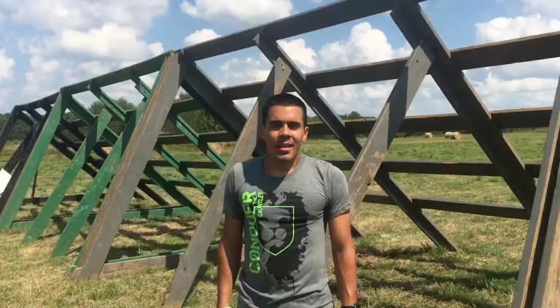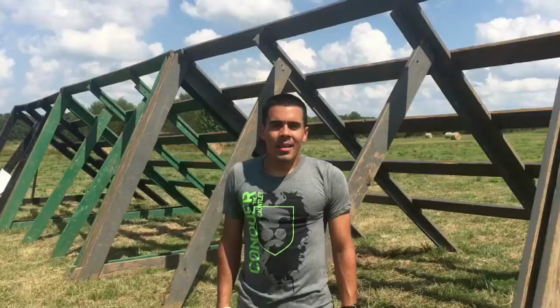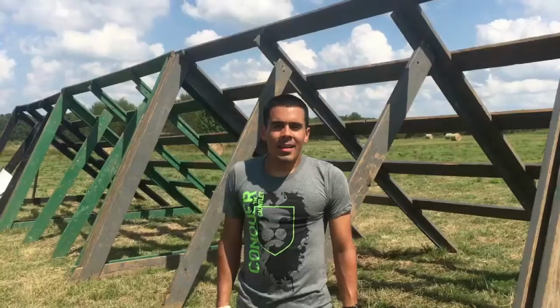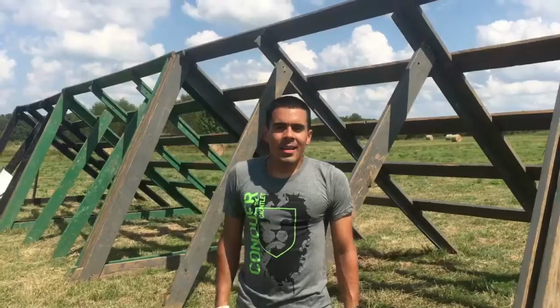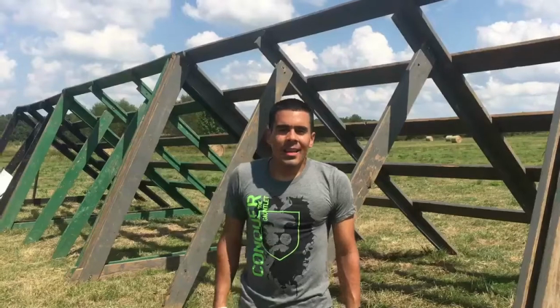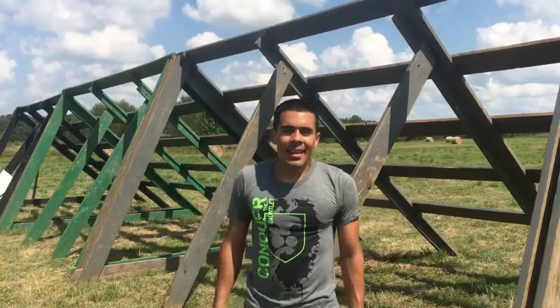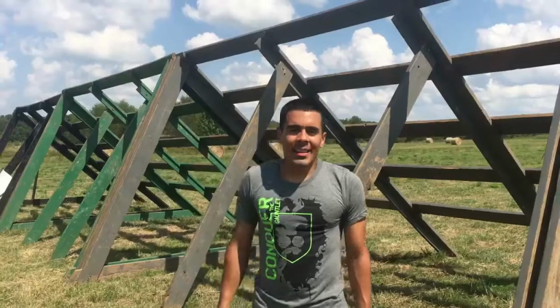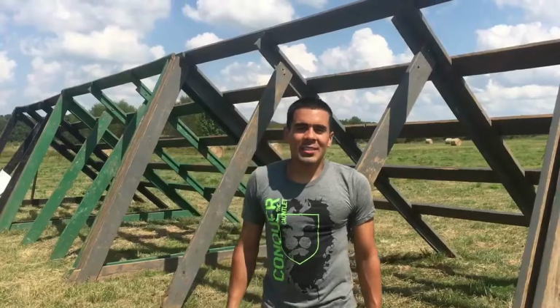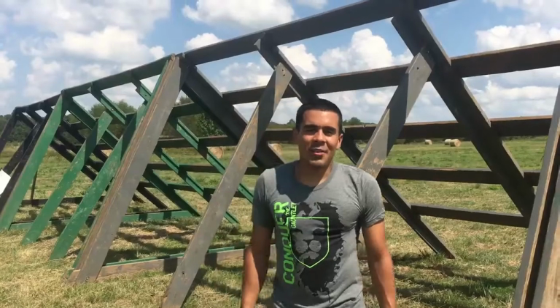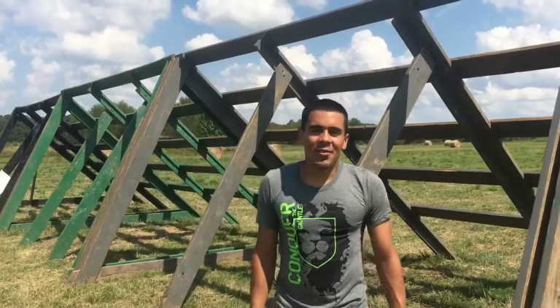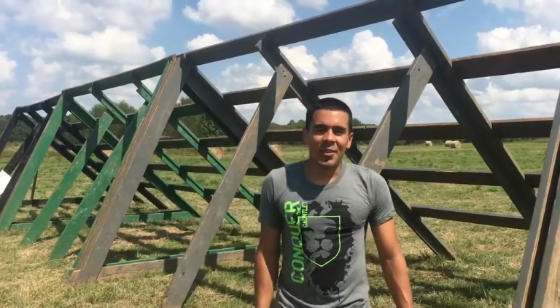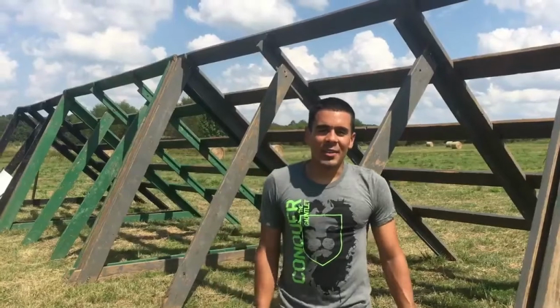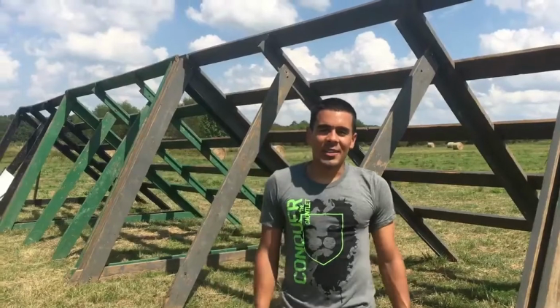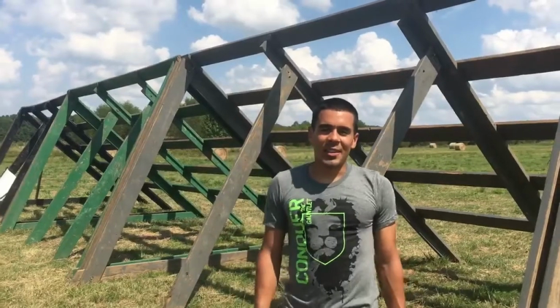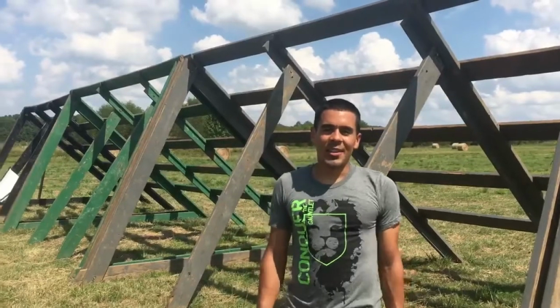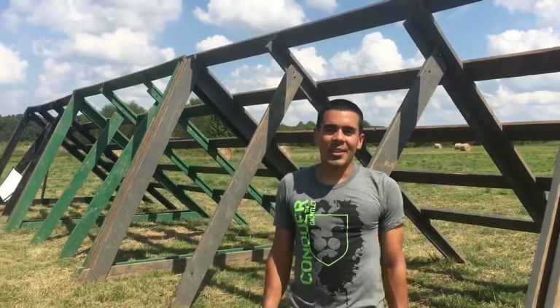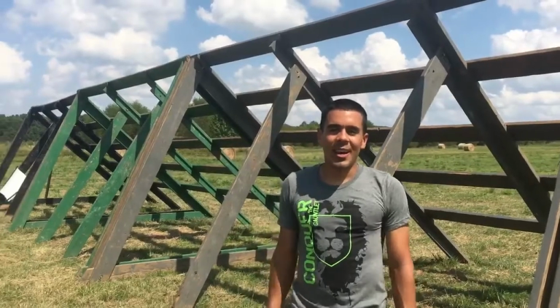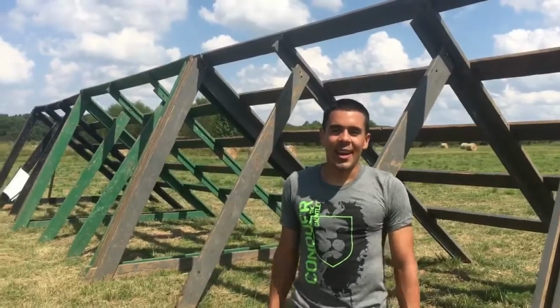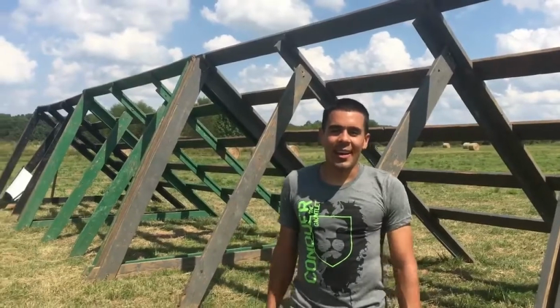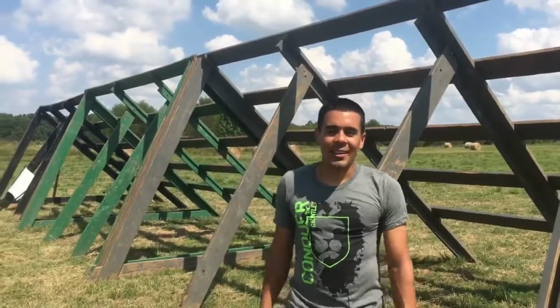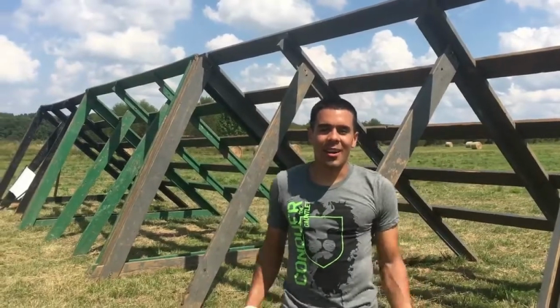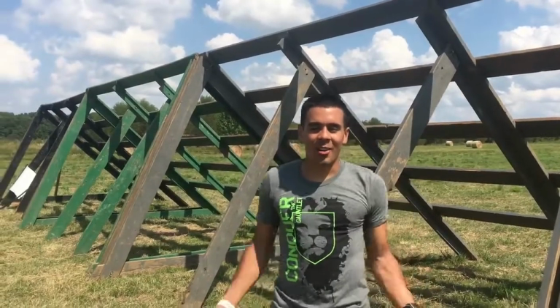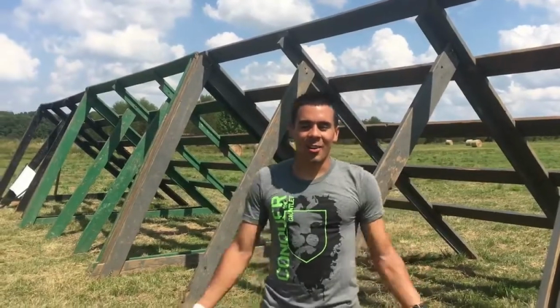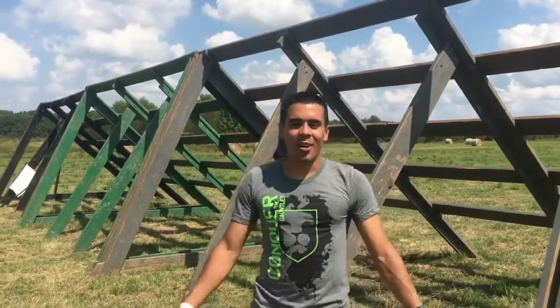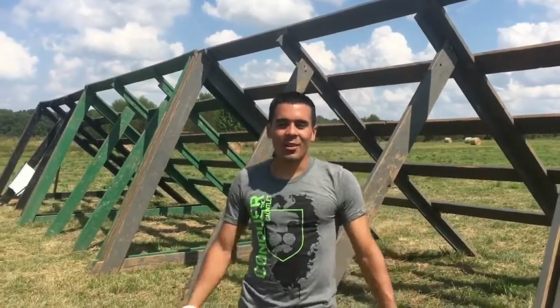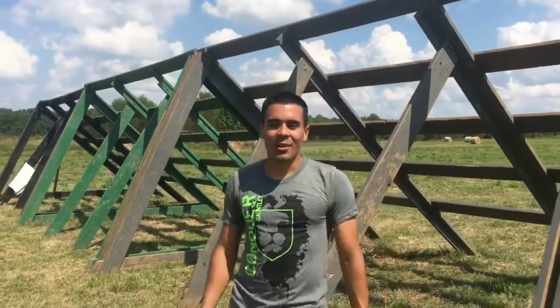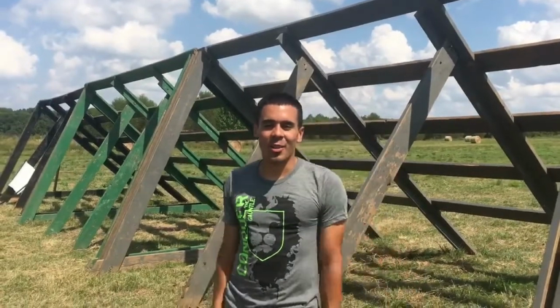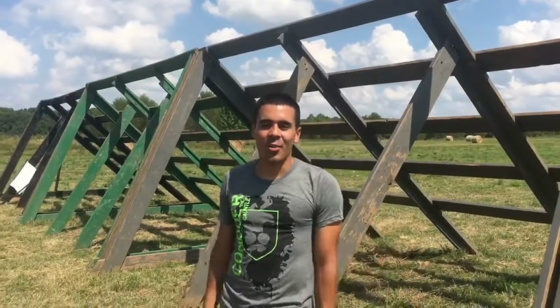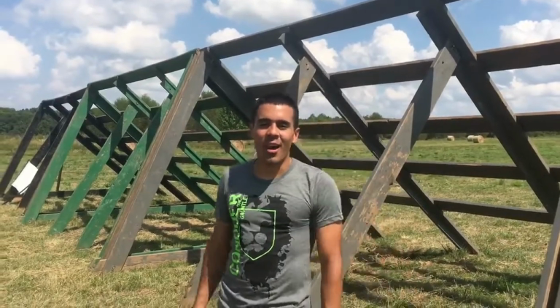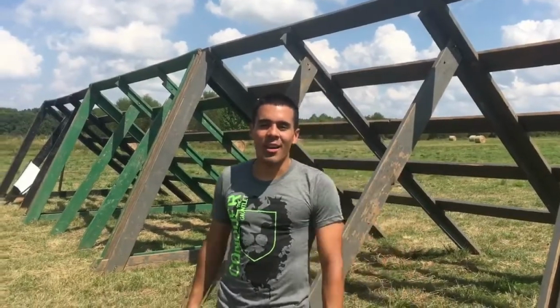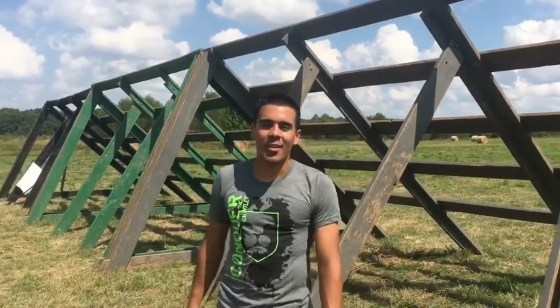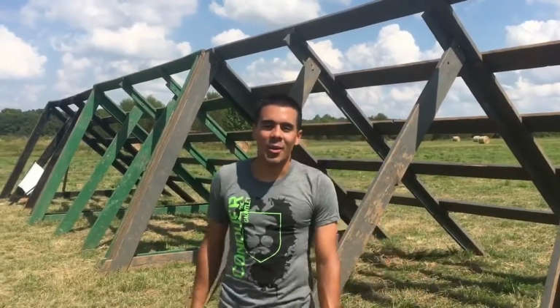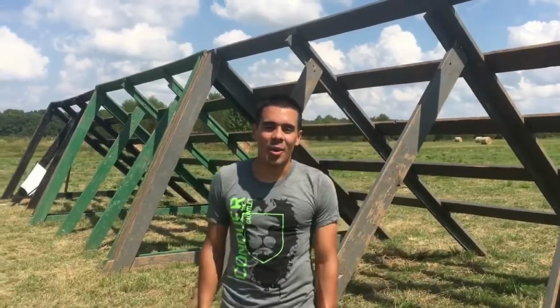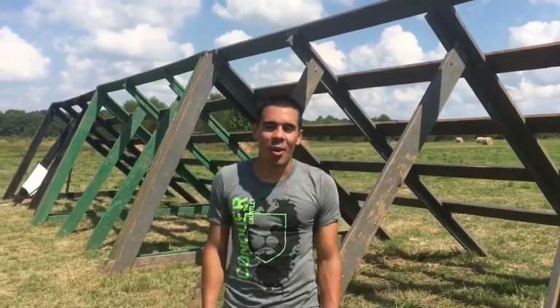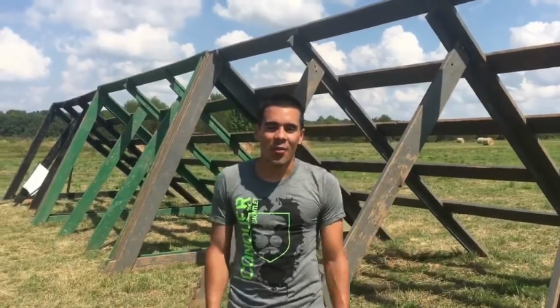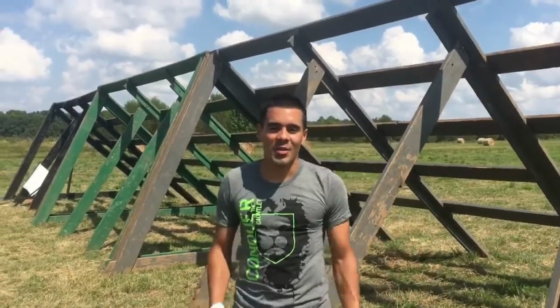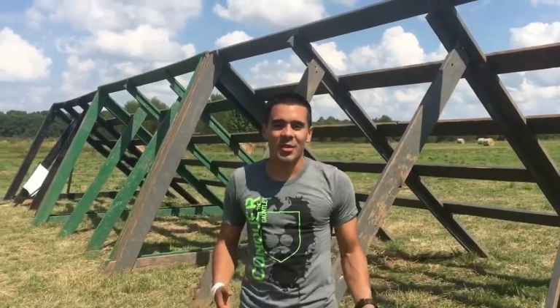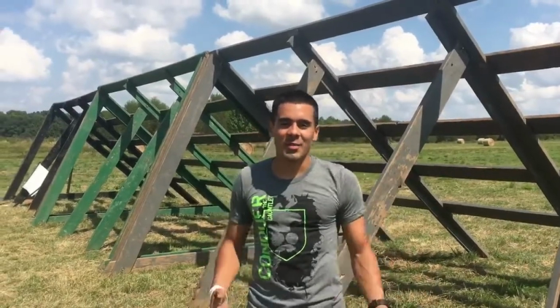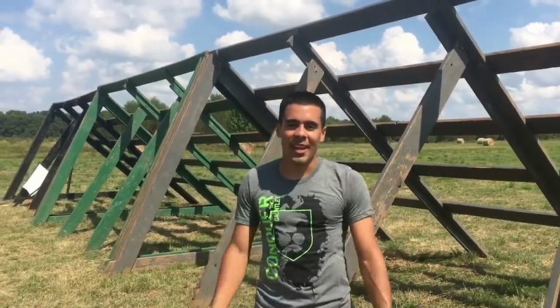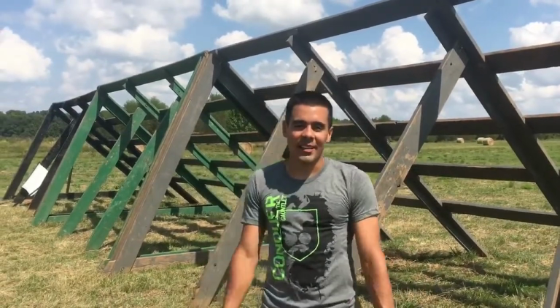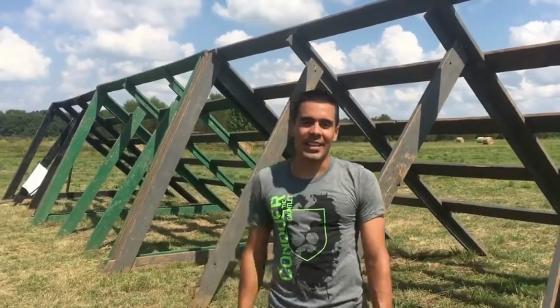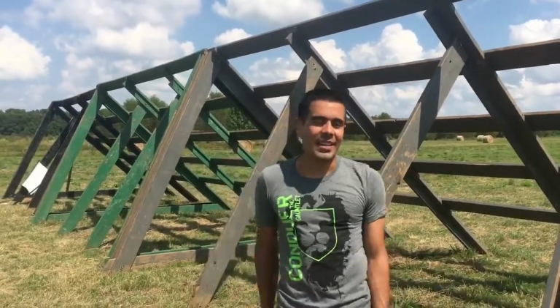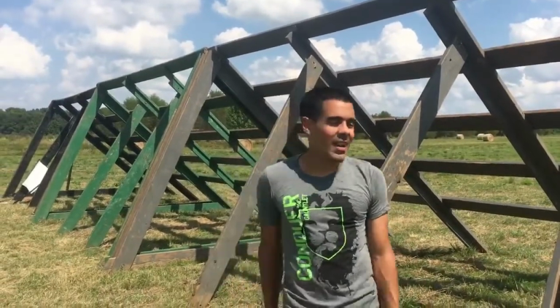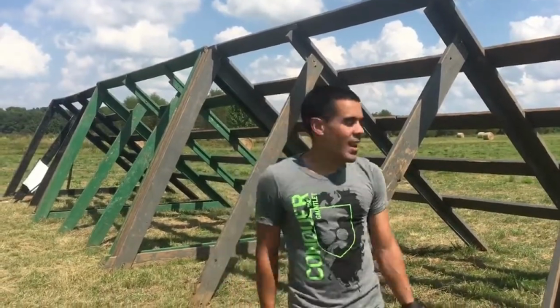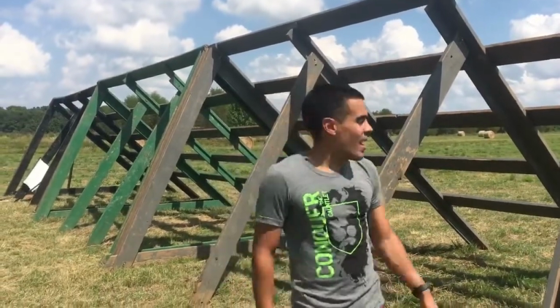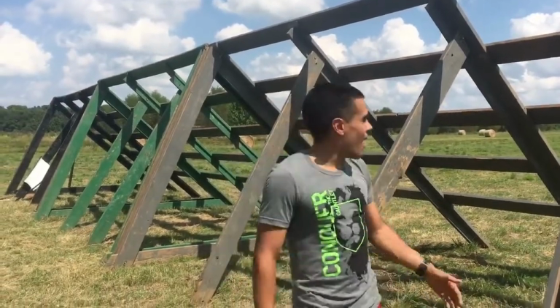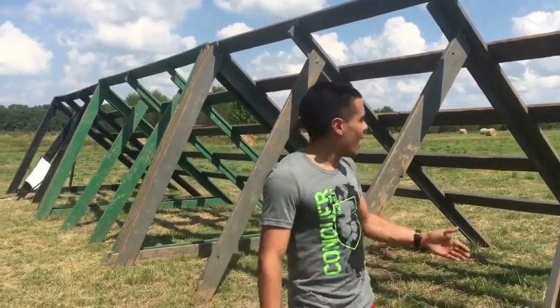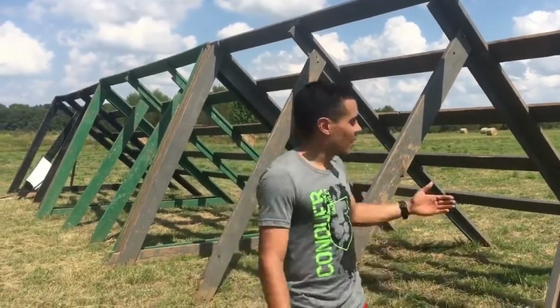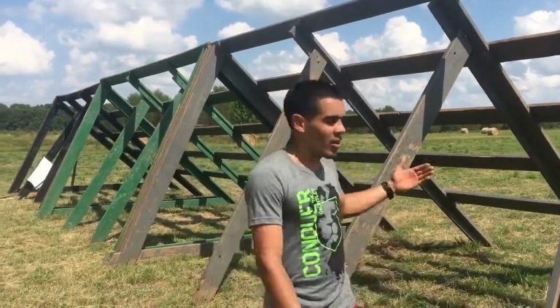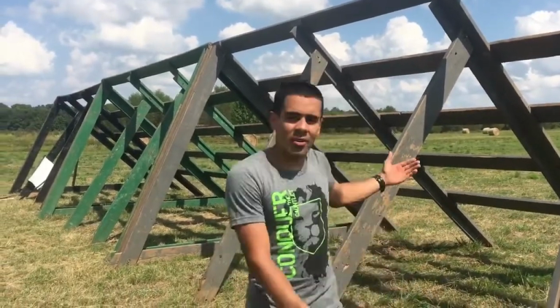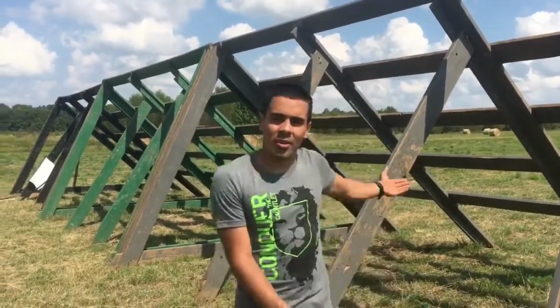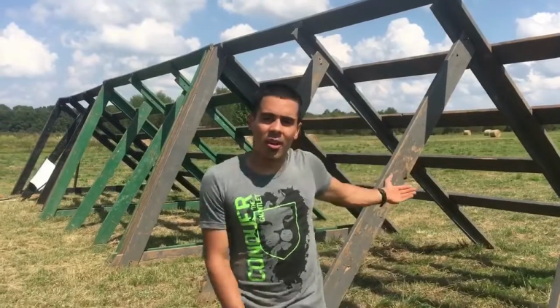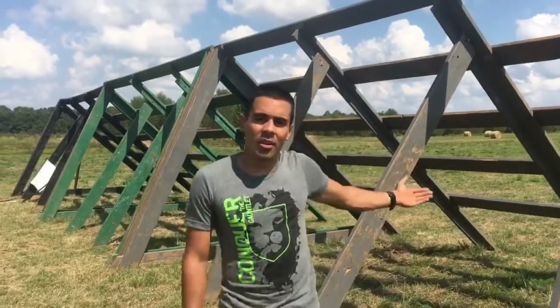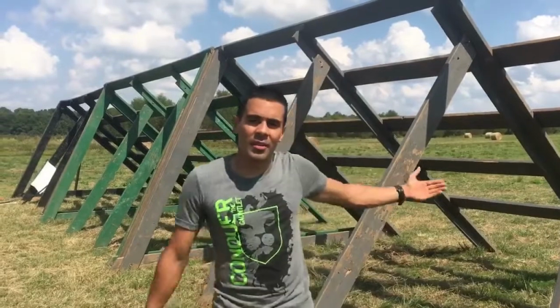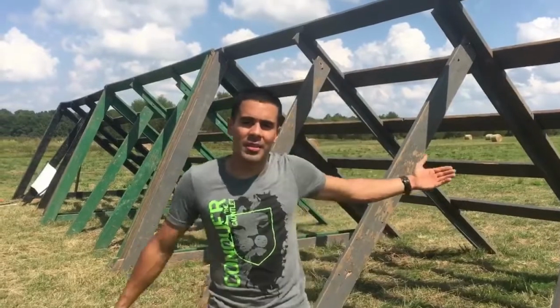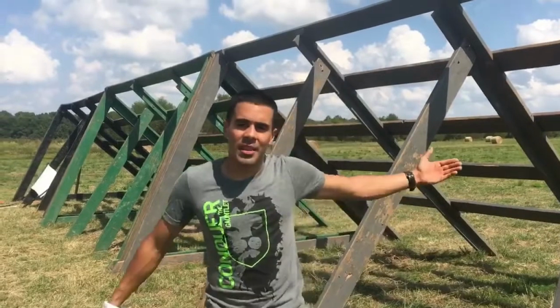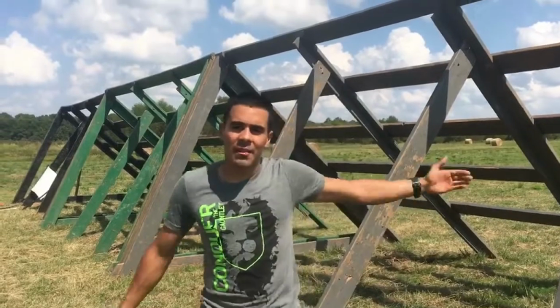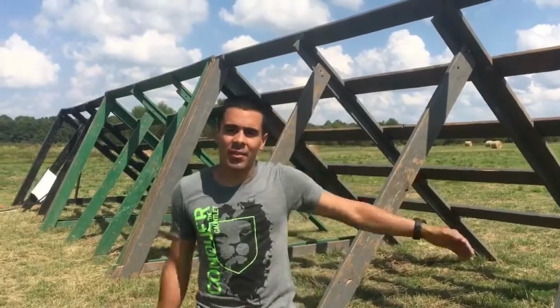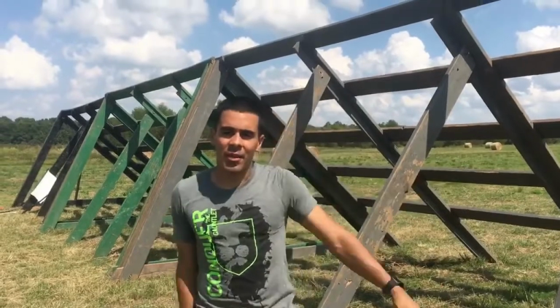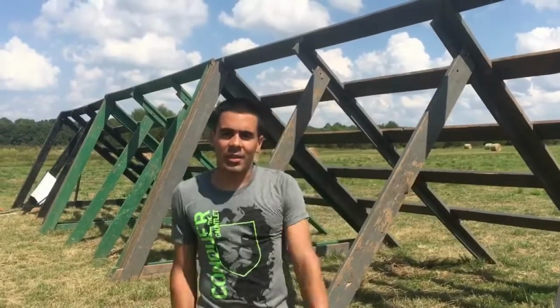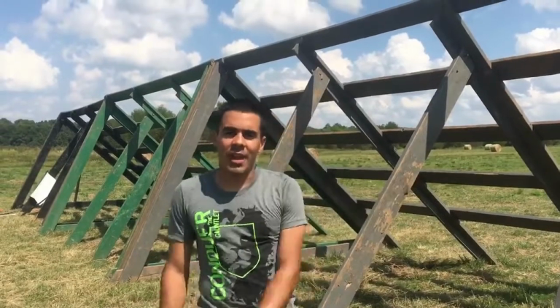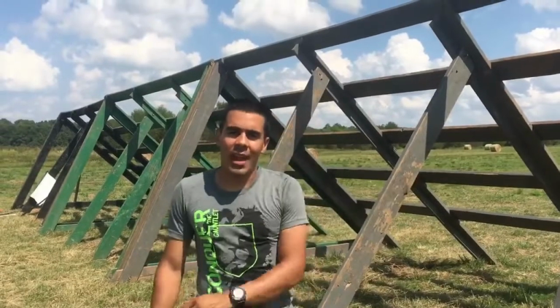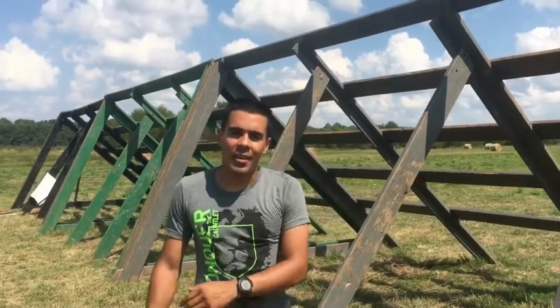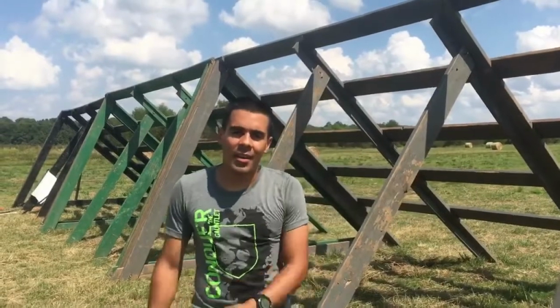Hey guys, Jay Flores here at Conquer the Gauntlet Little Rock. We're gonna go over some technique on Conquer the Gauntlet's inverted ladder.